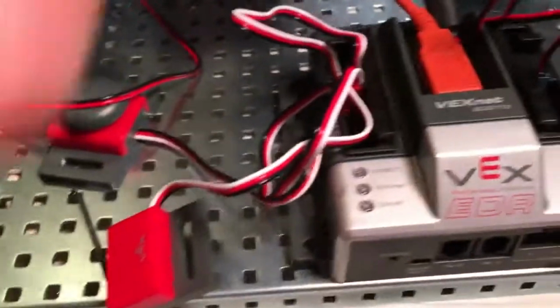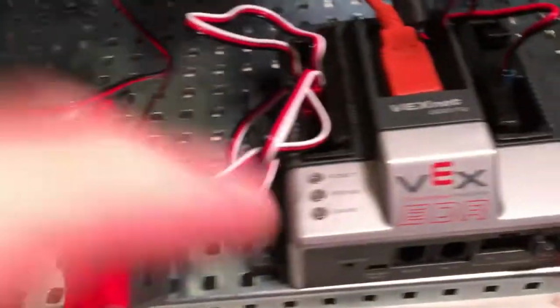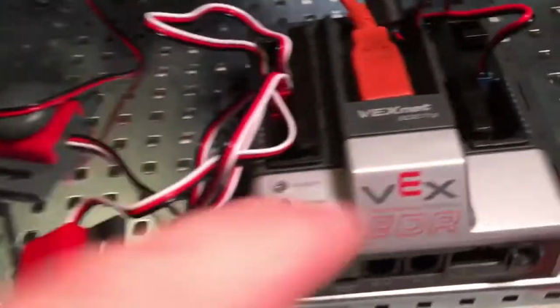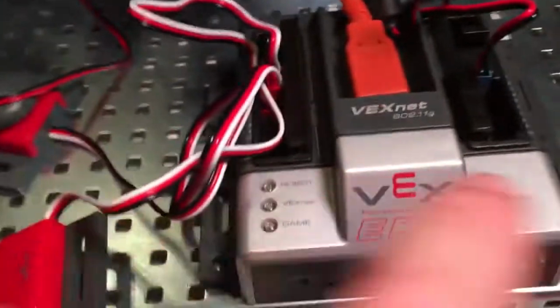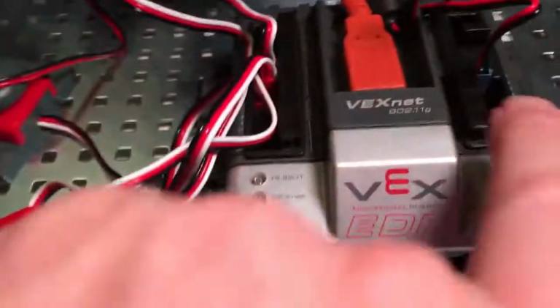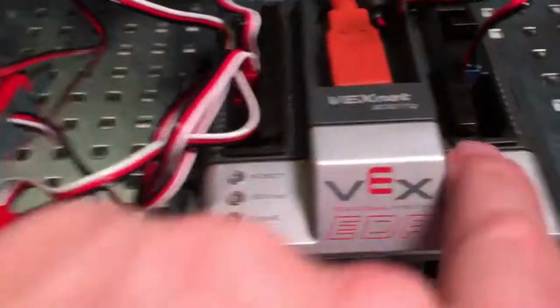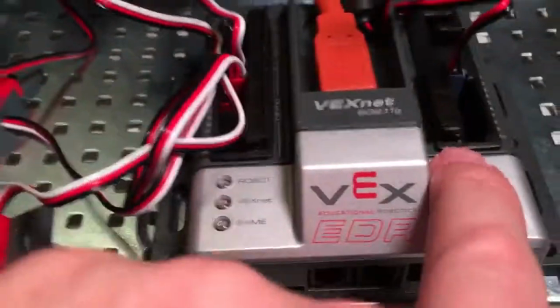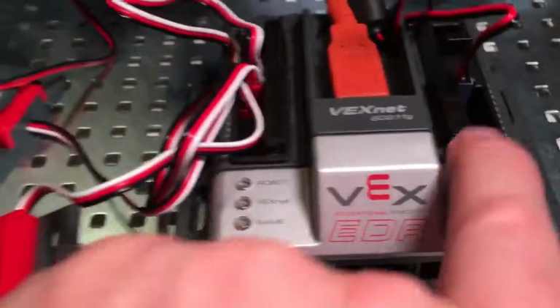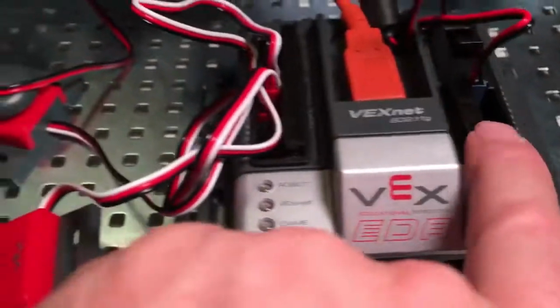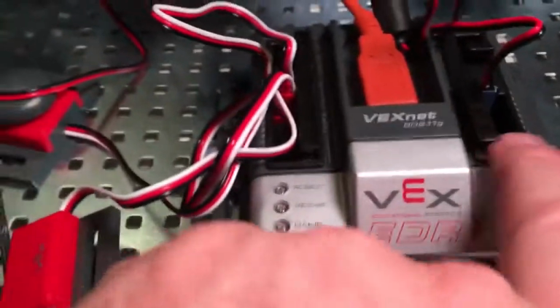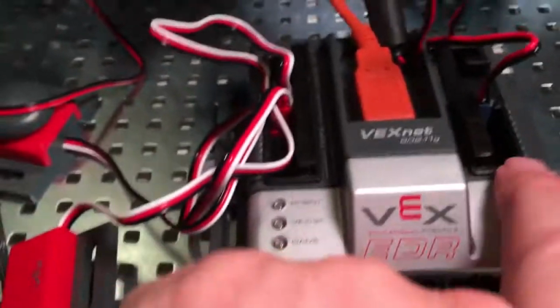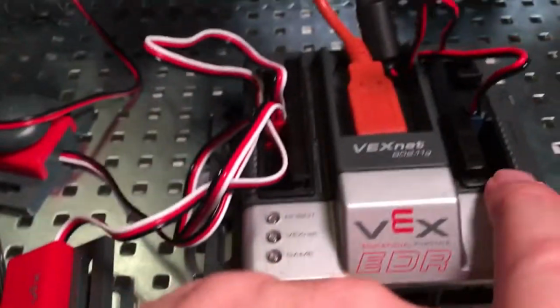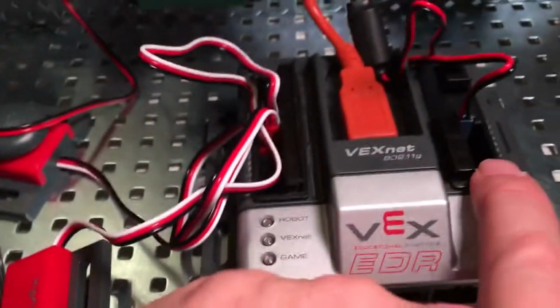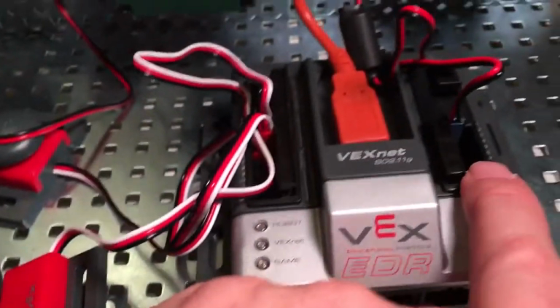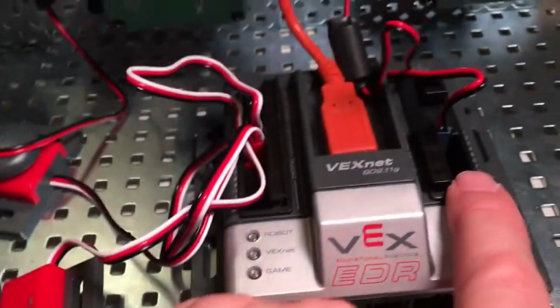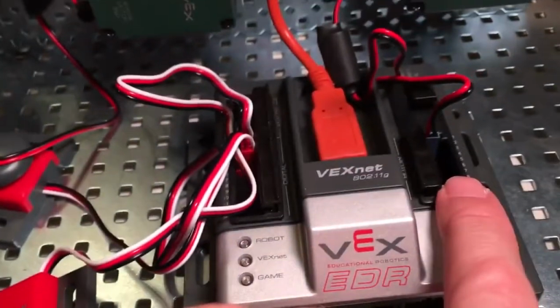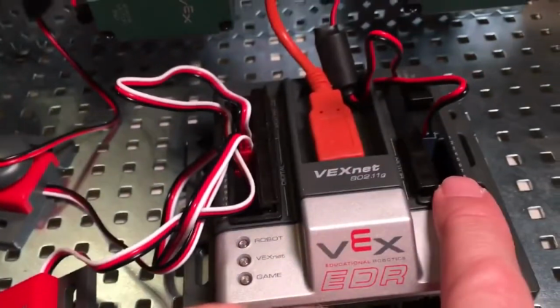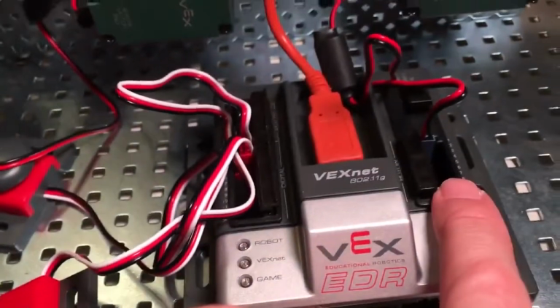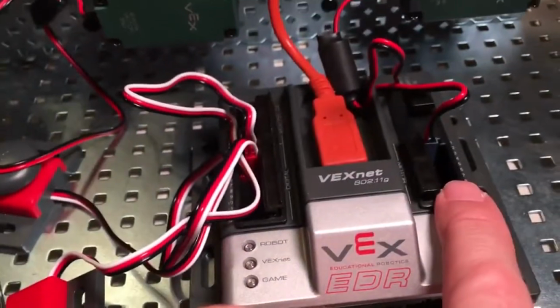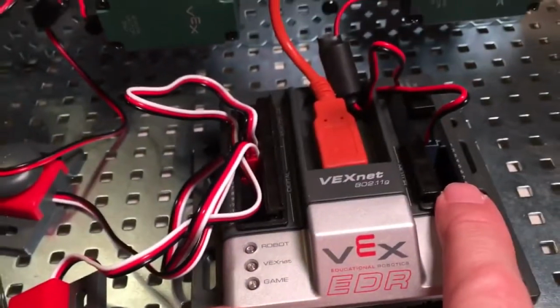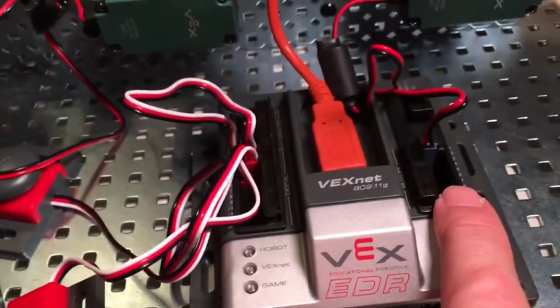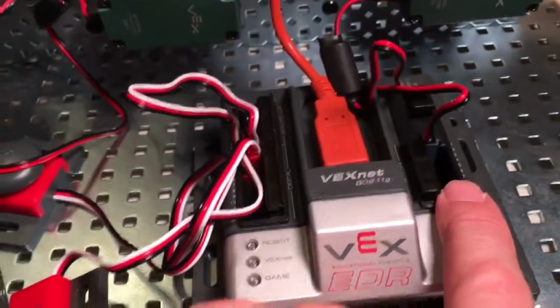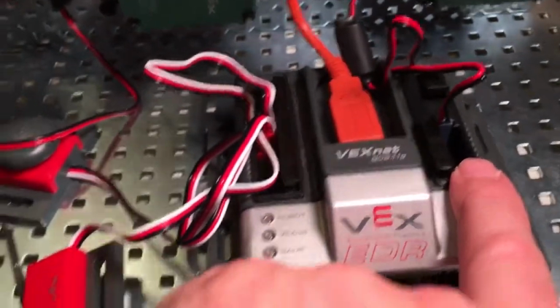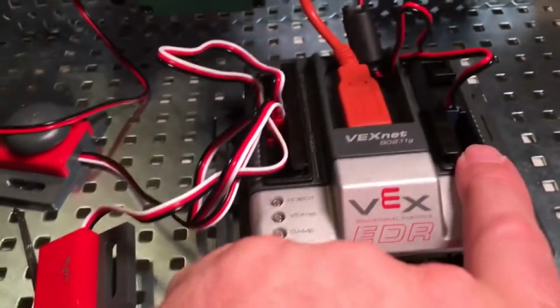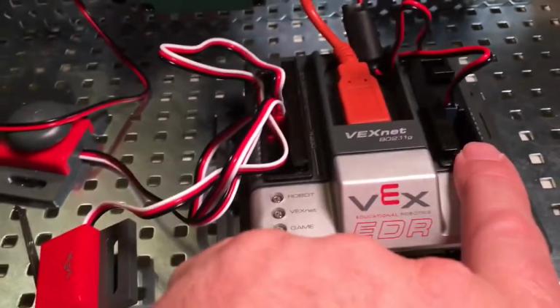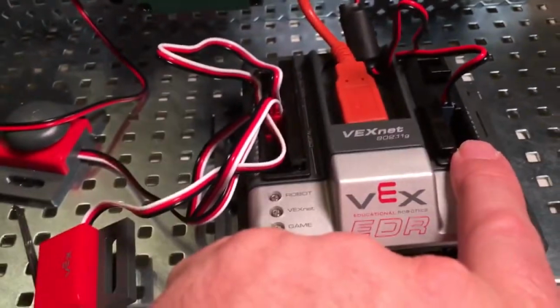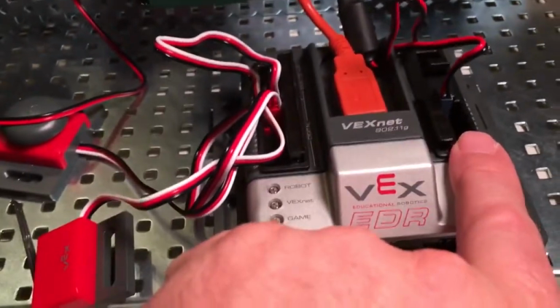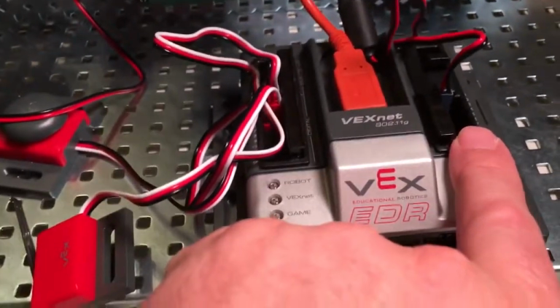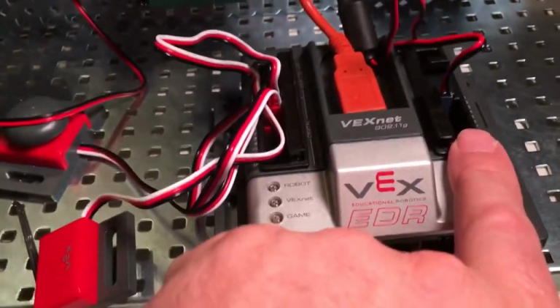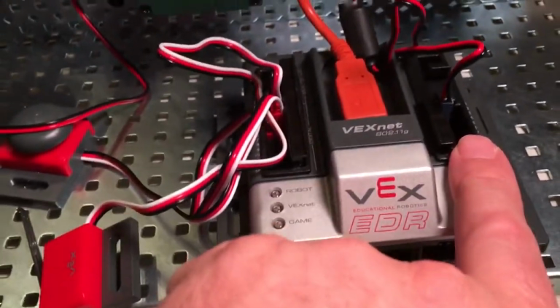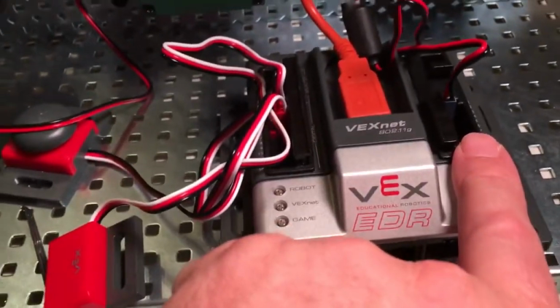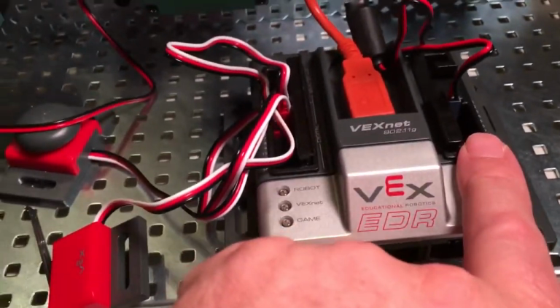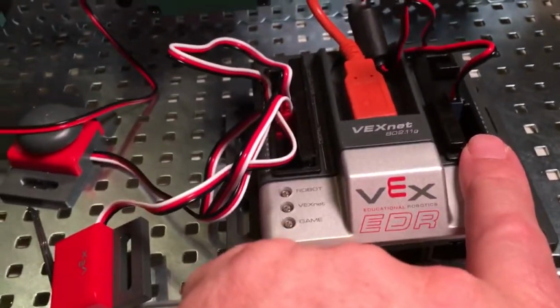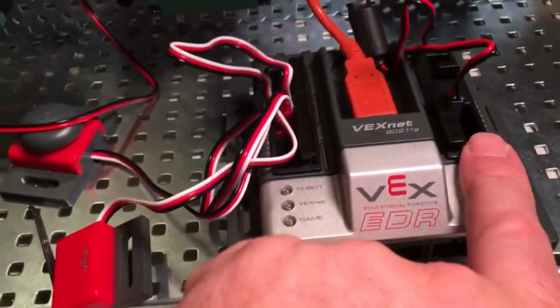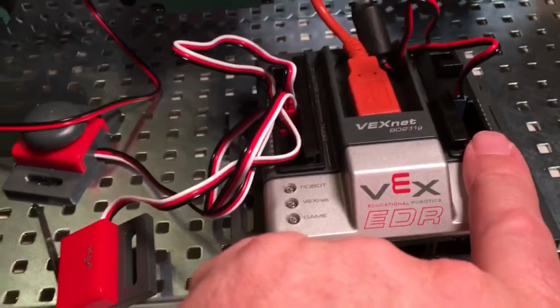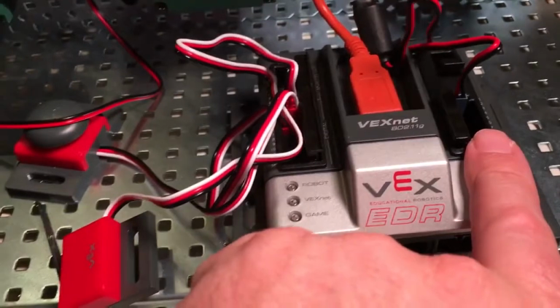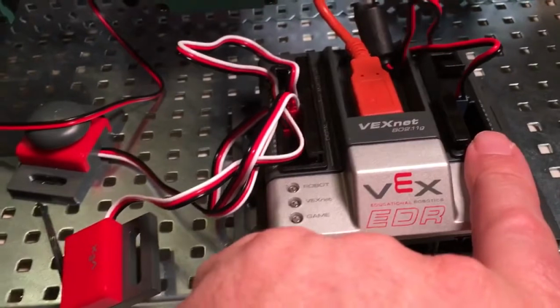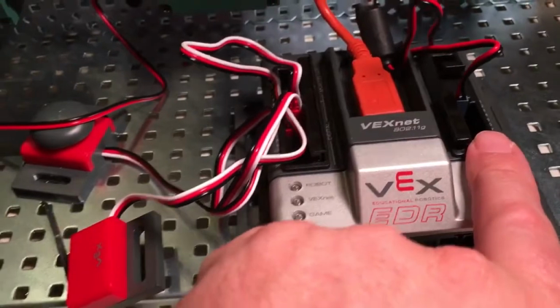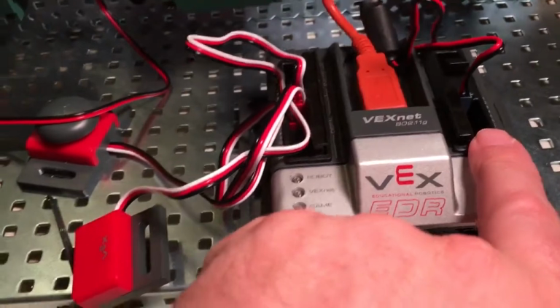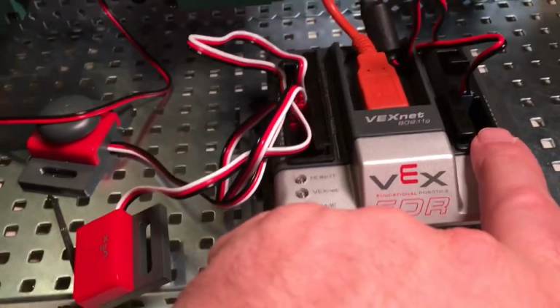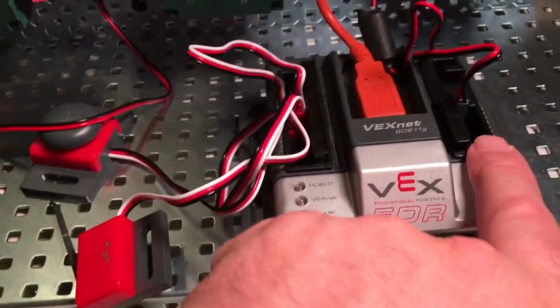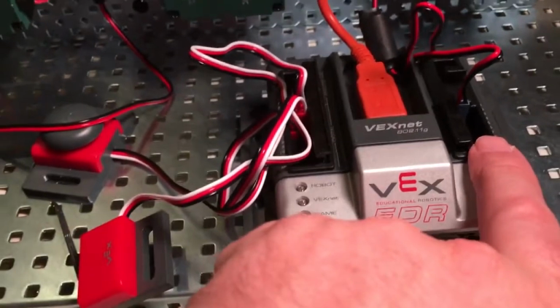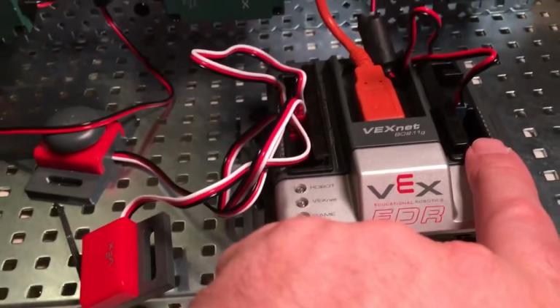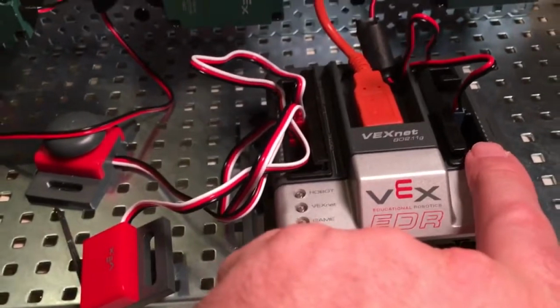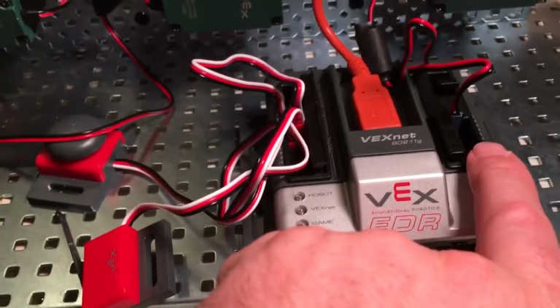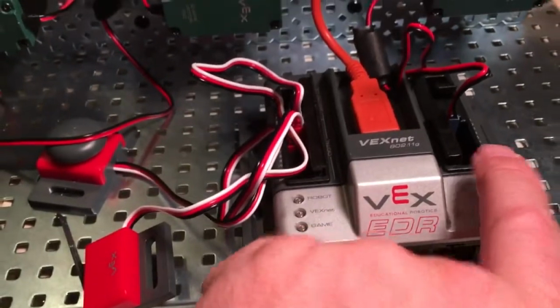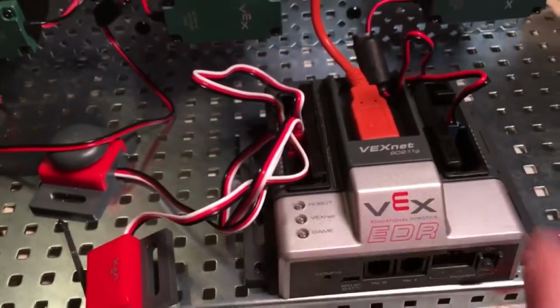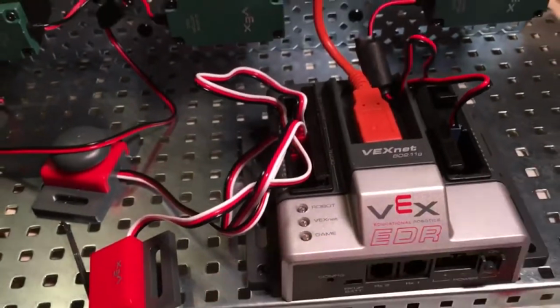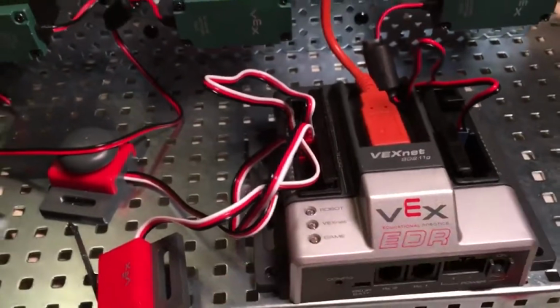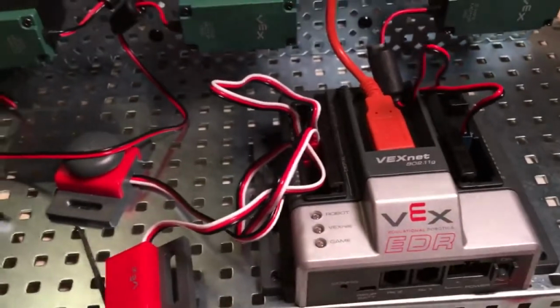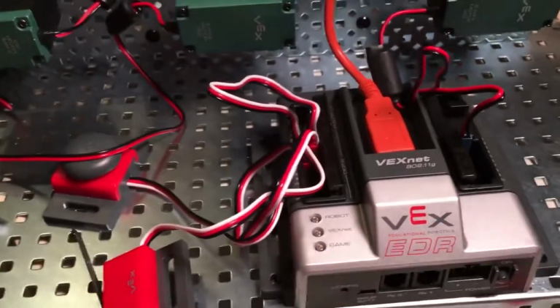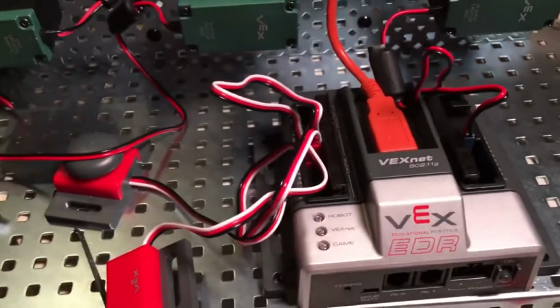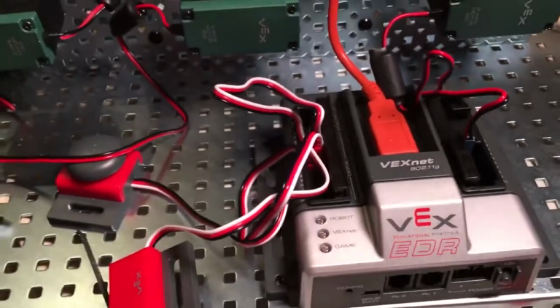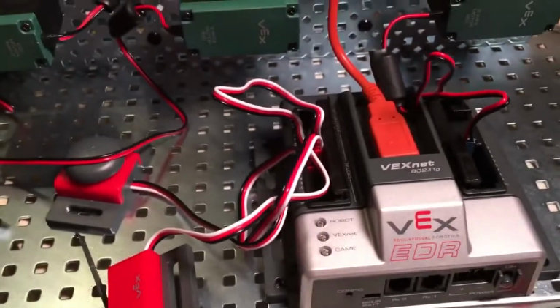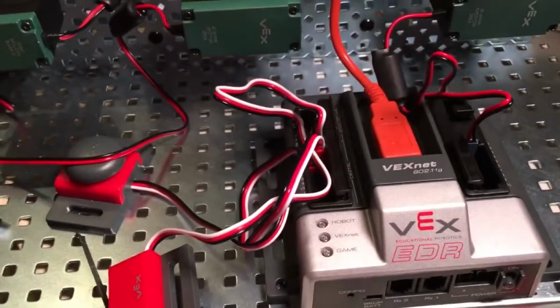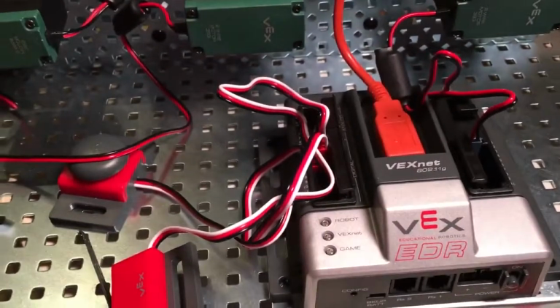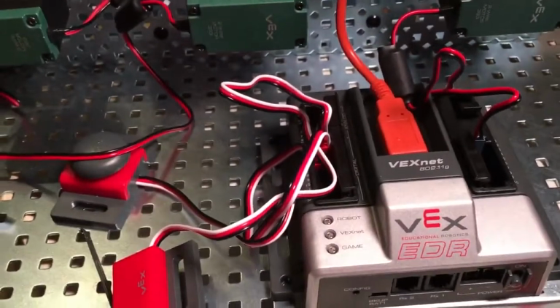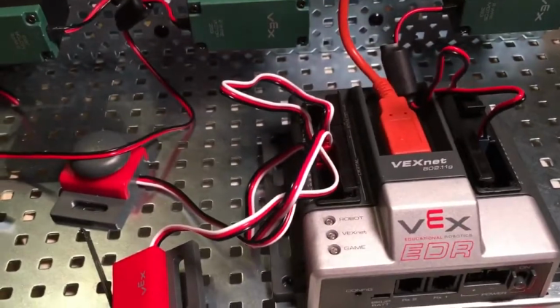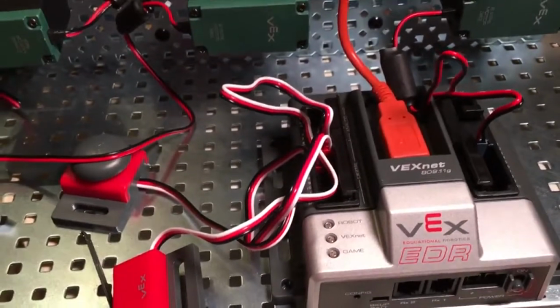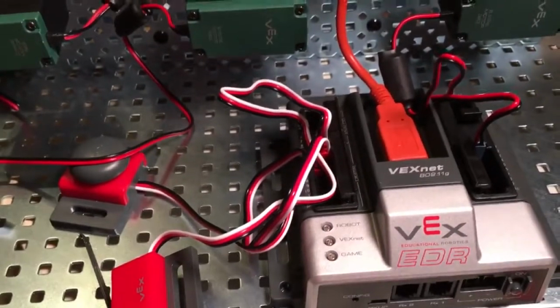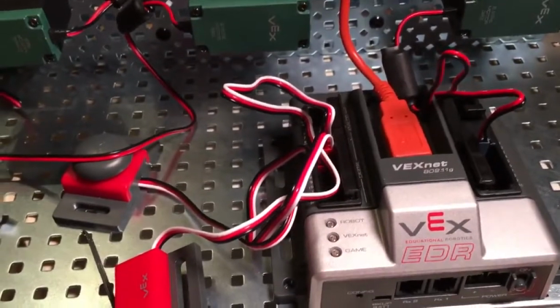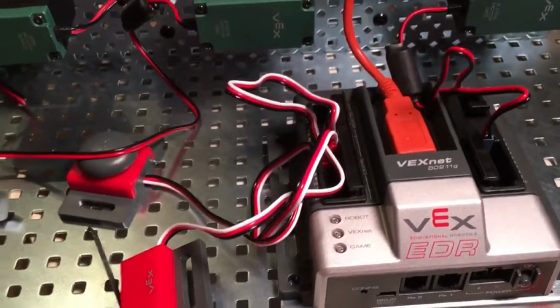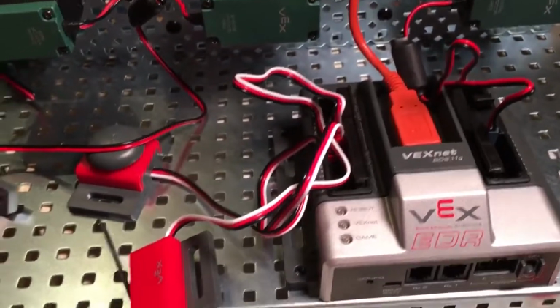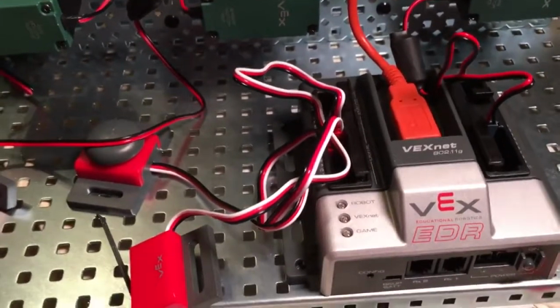The others need this two-to-three kind of thing with the motor controller. The motors will plug in on this side — it doesn't really matter which port you plug them into because we're going to set it up in the computer.